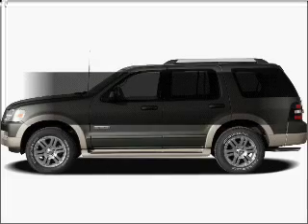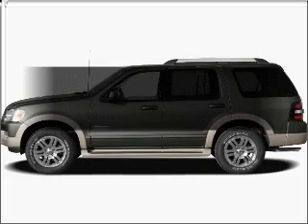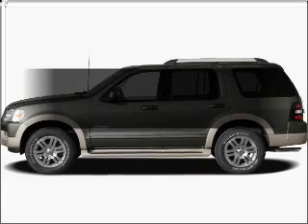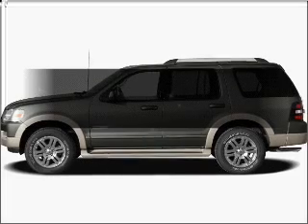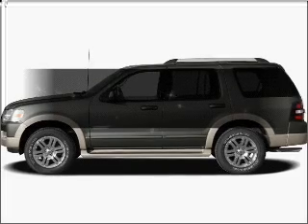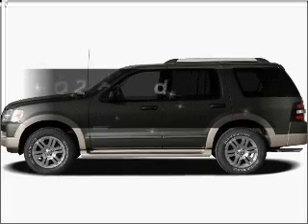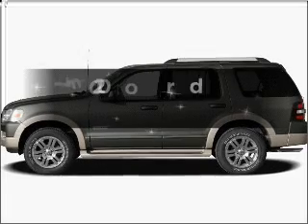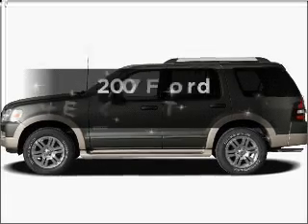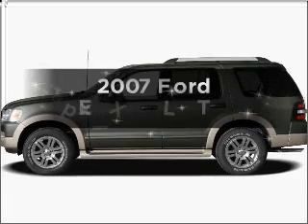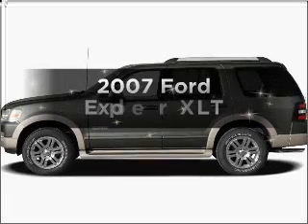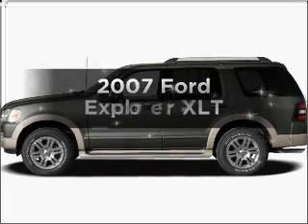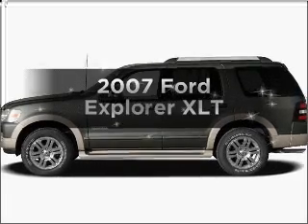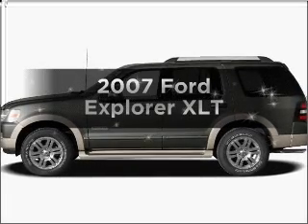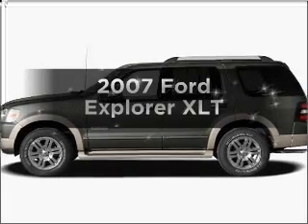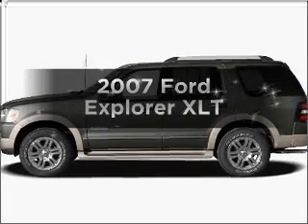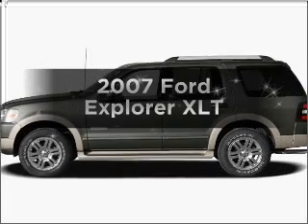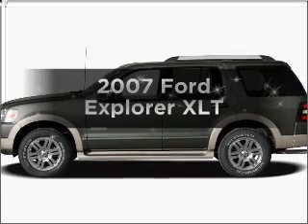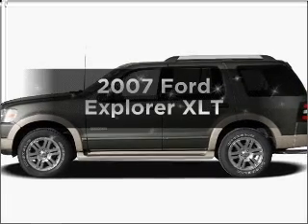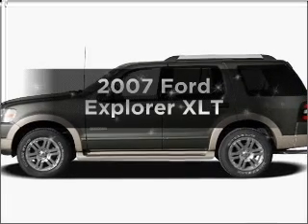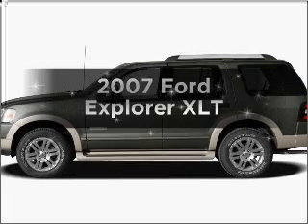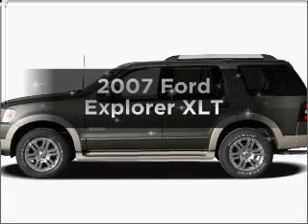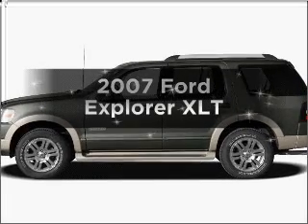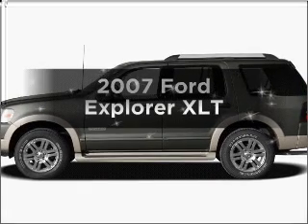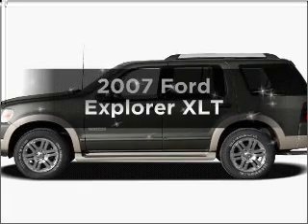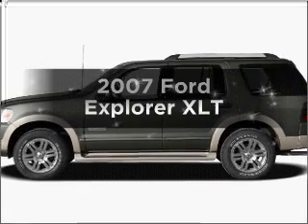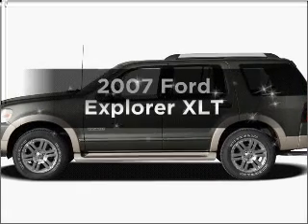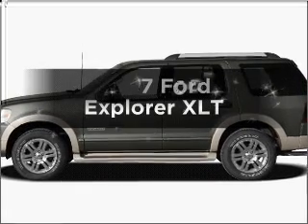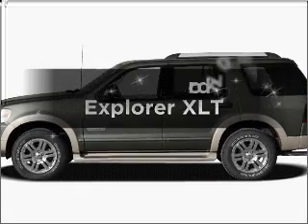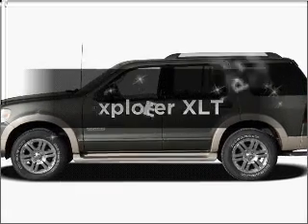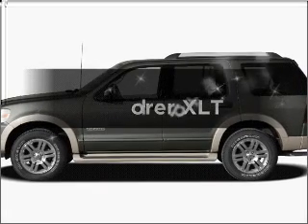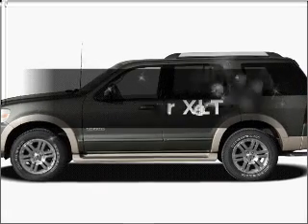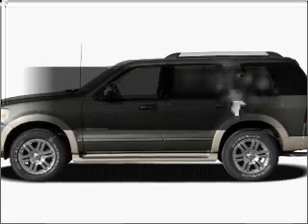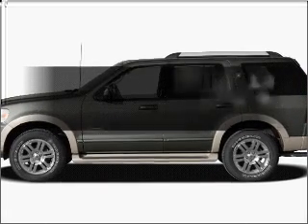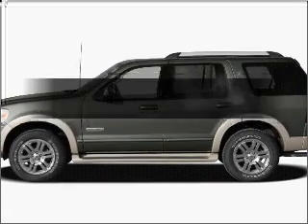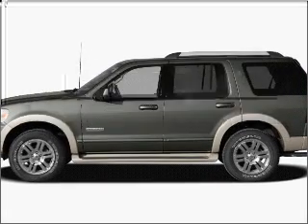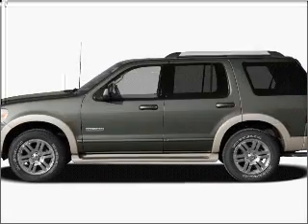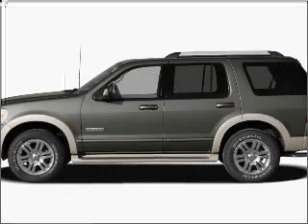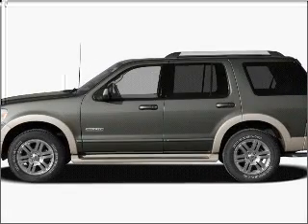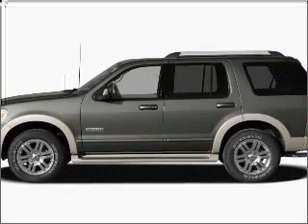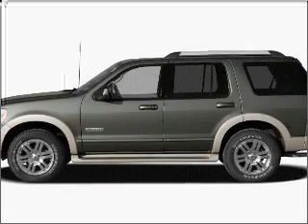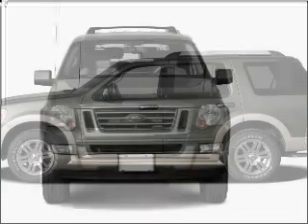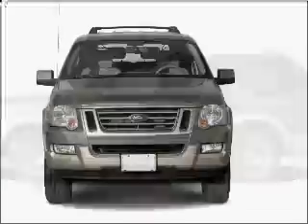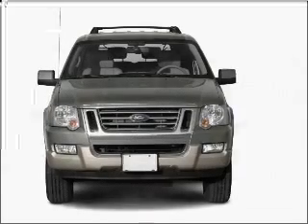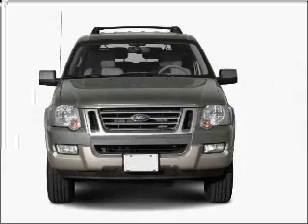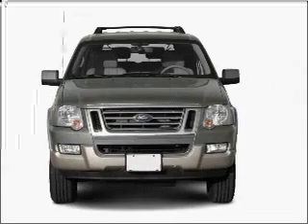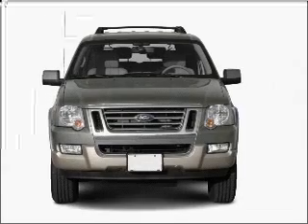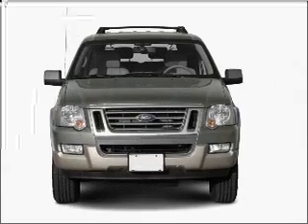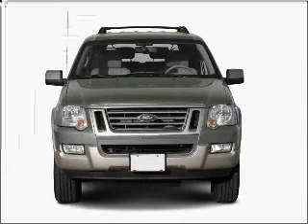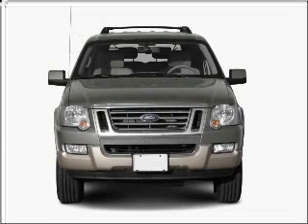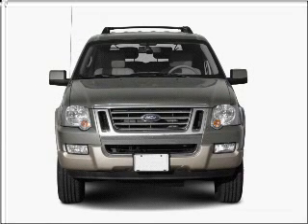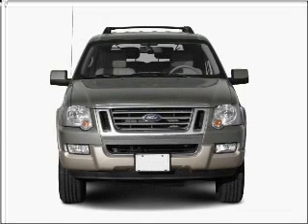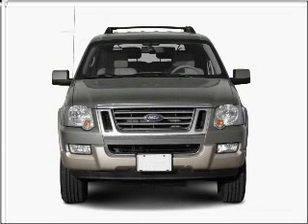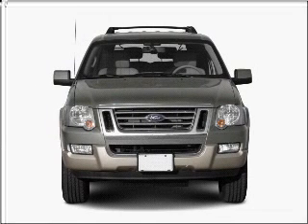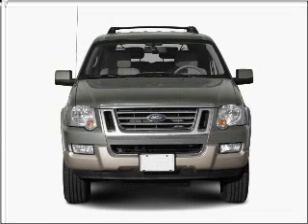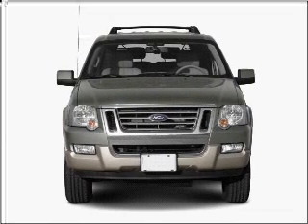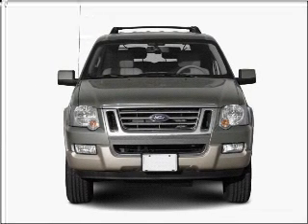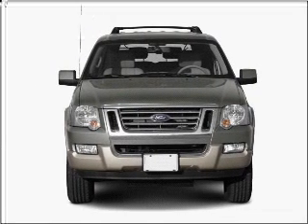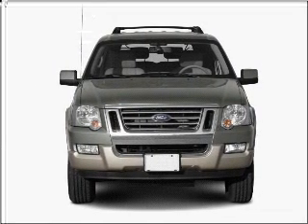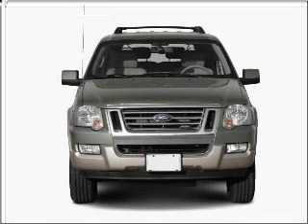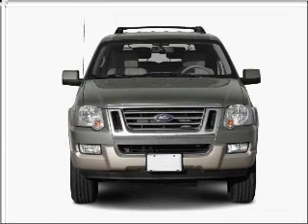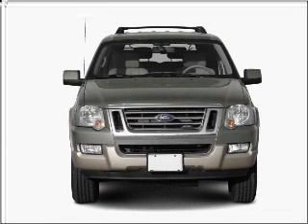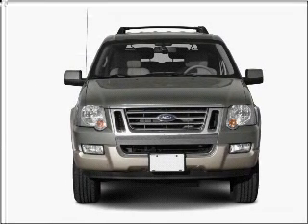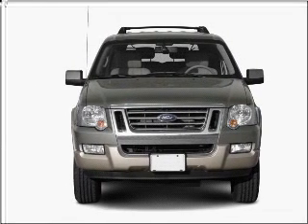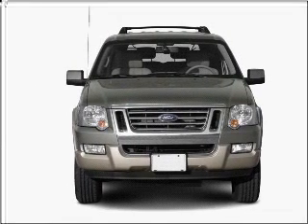Get noticed in this 2007 Ford Explorer. Everything you need under one roof with this great vehicle.